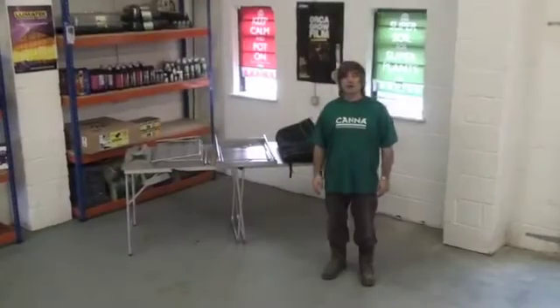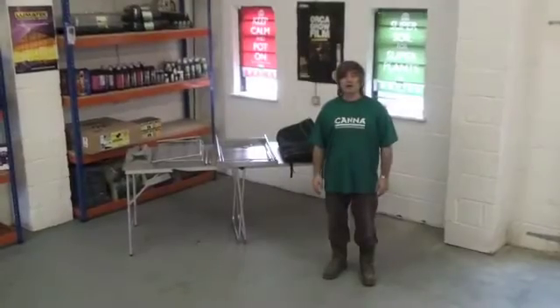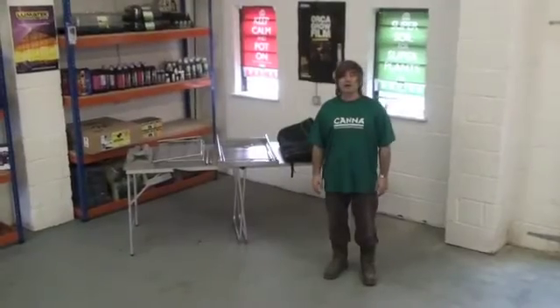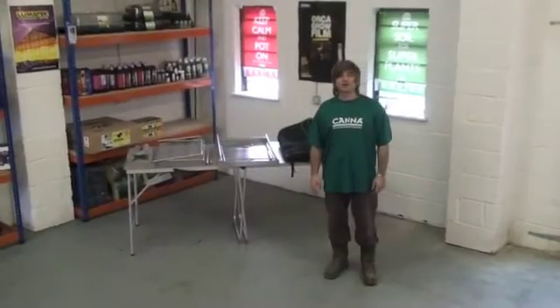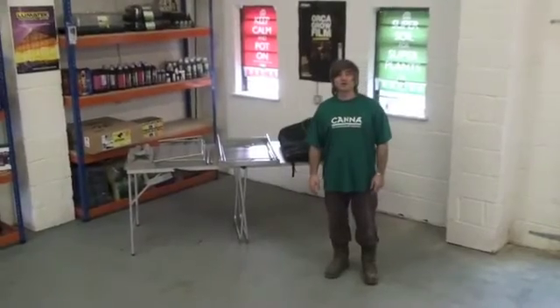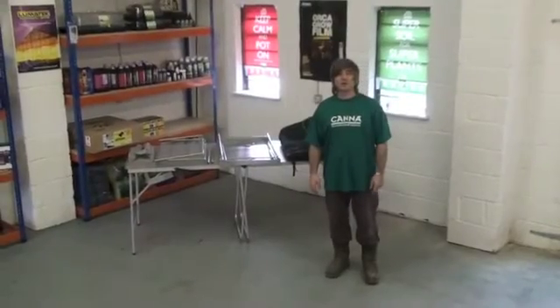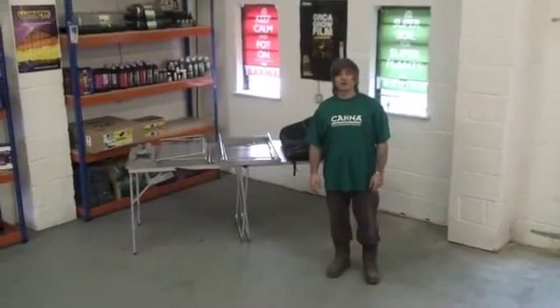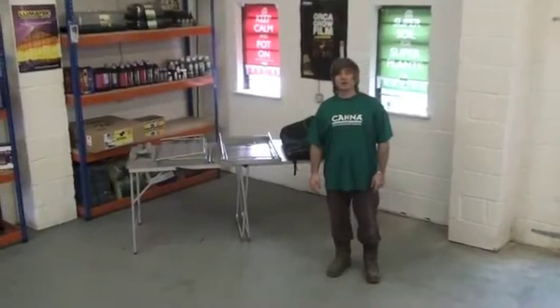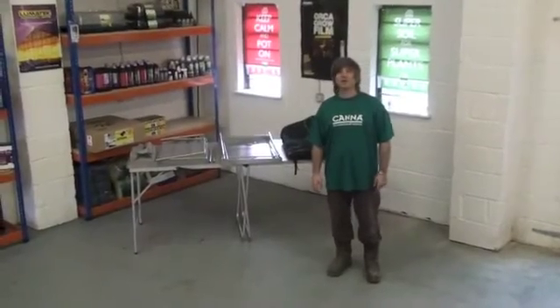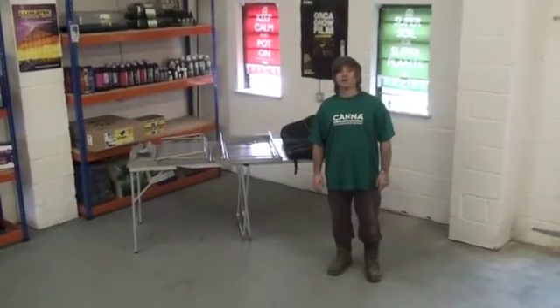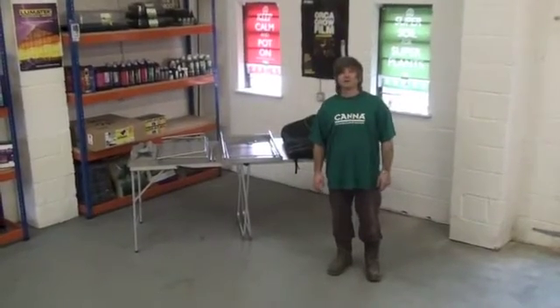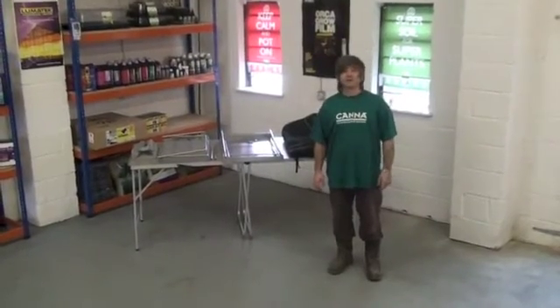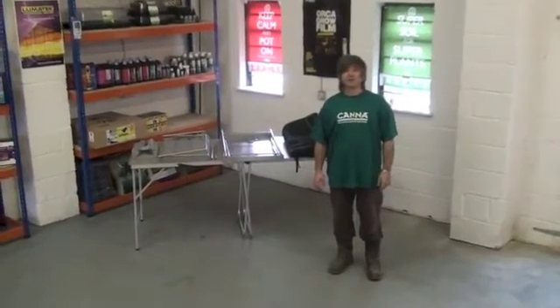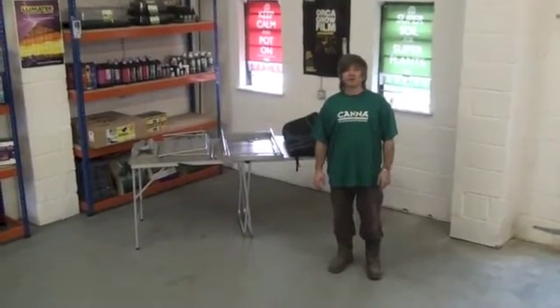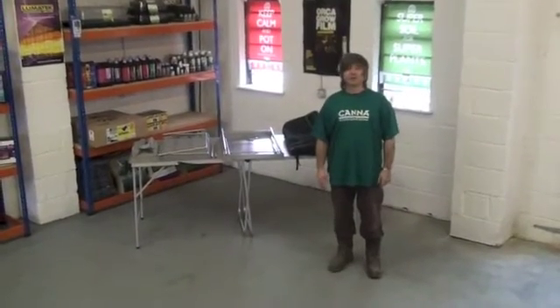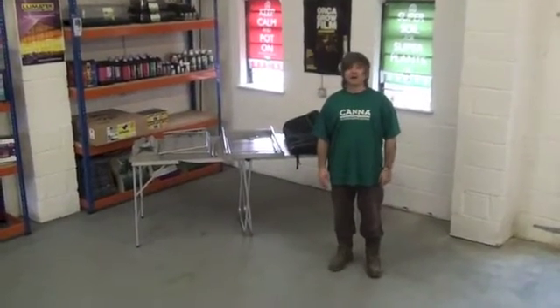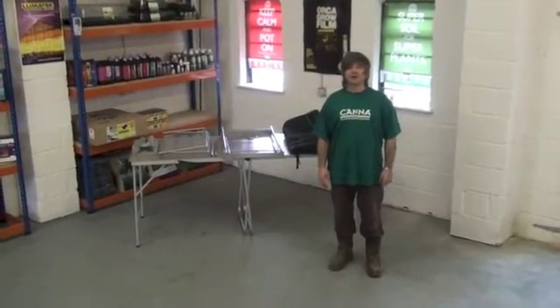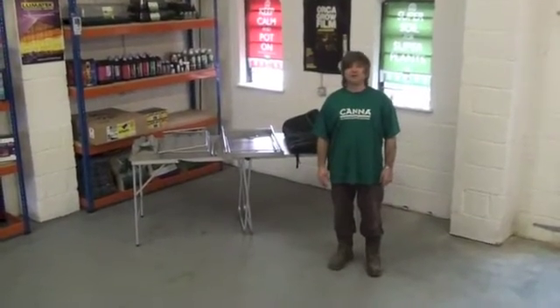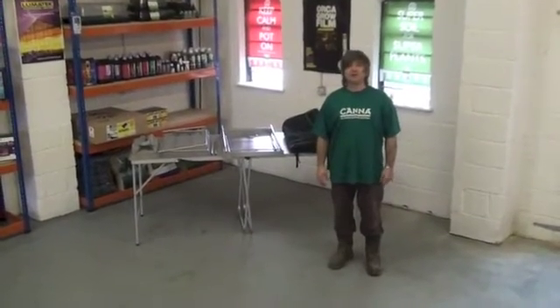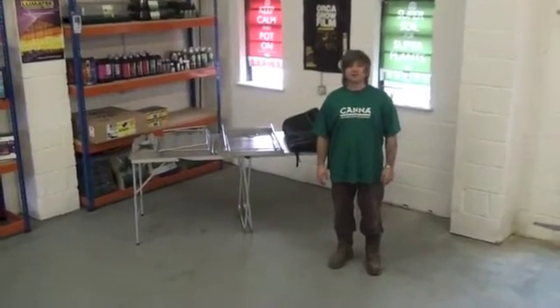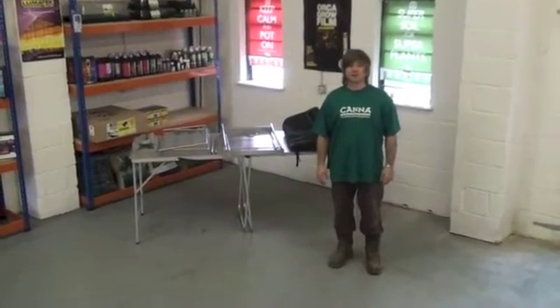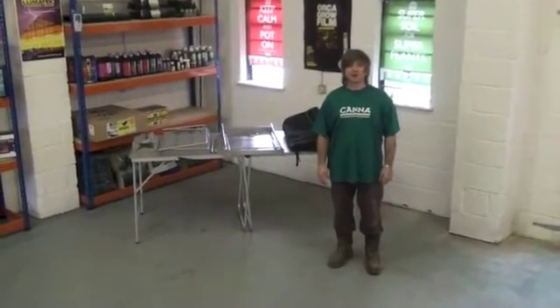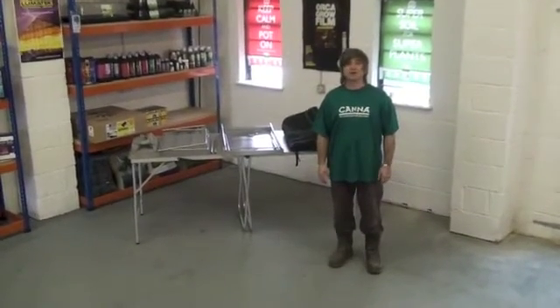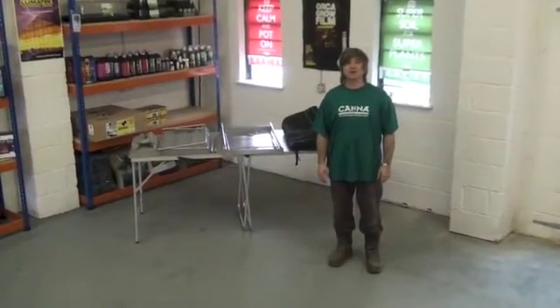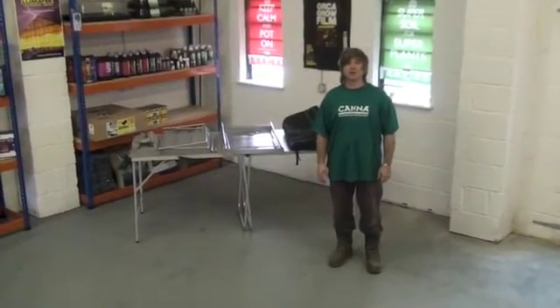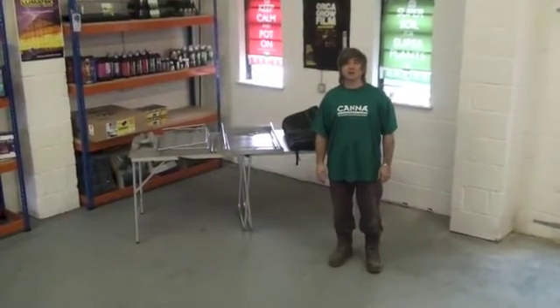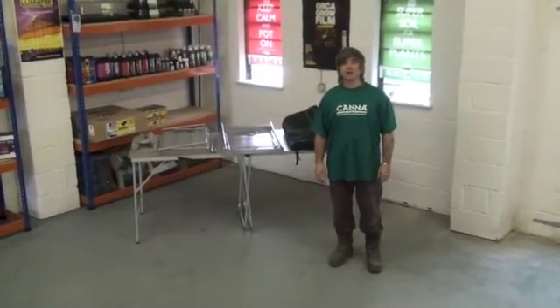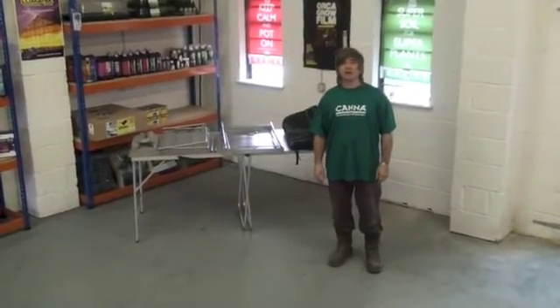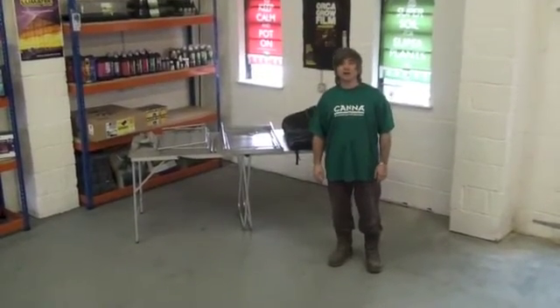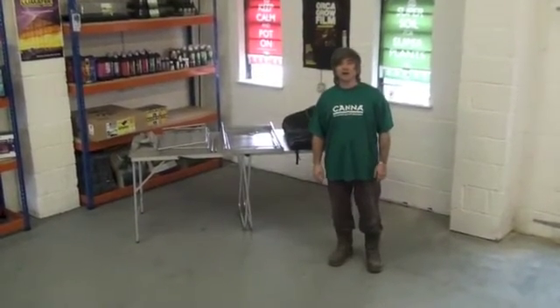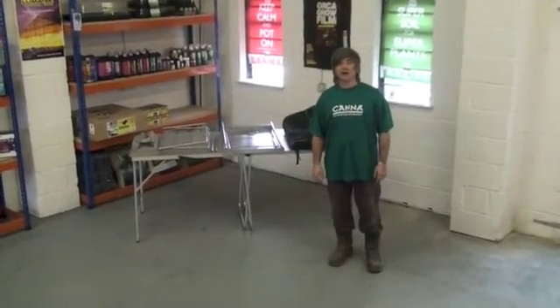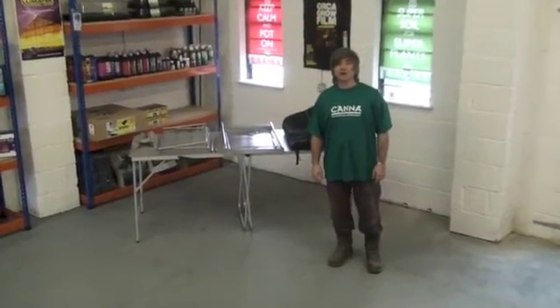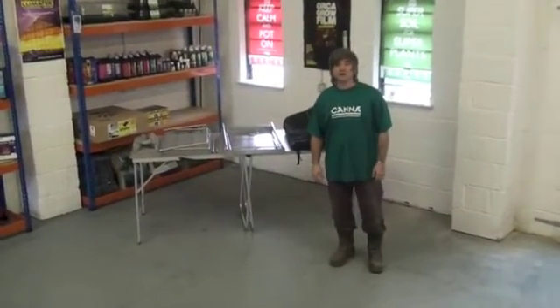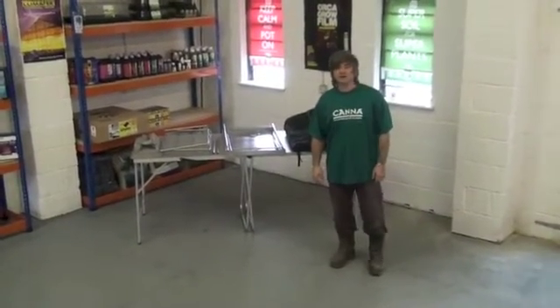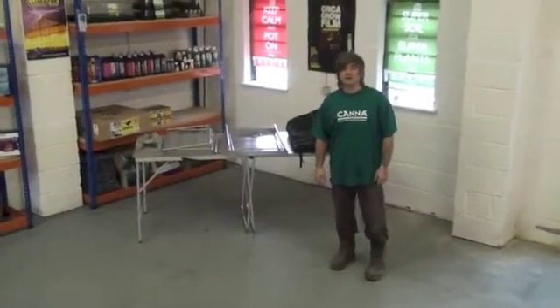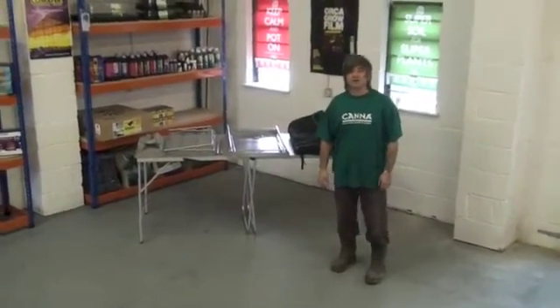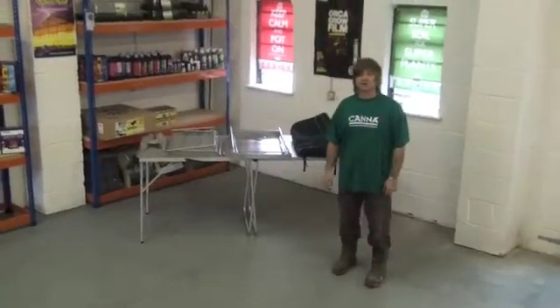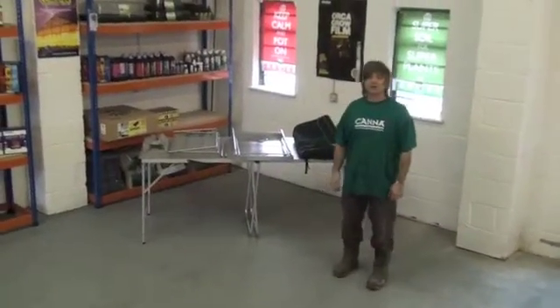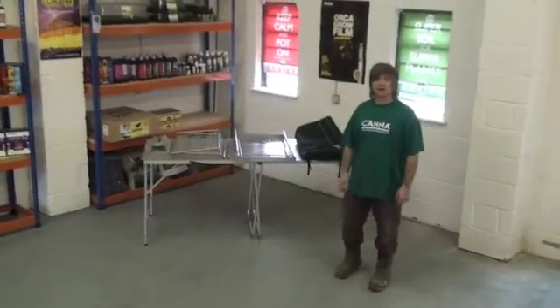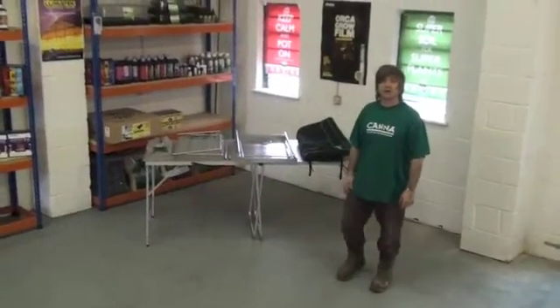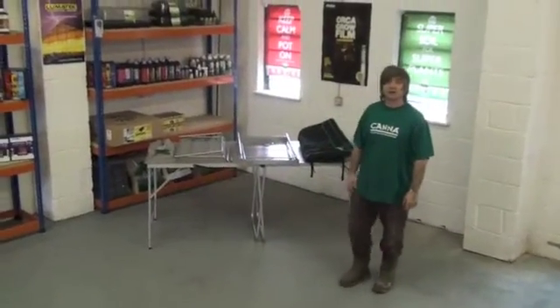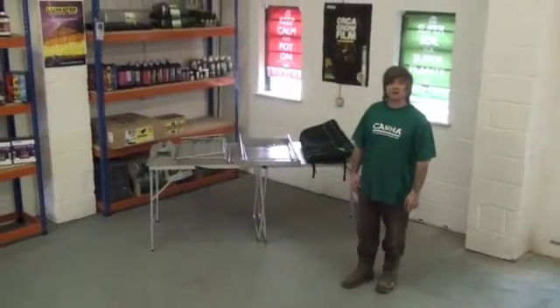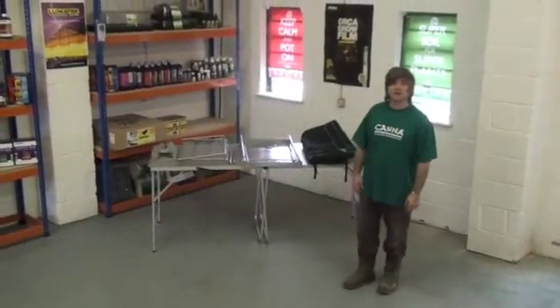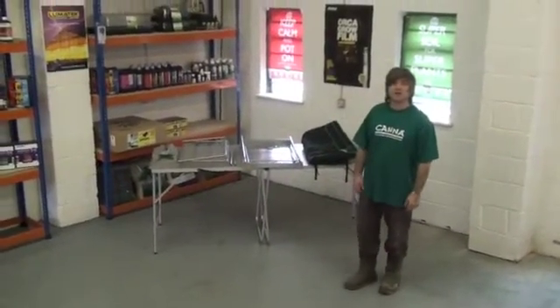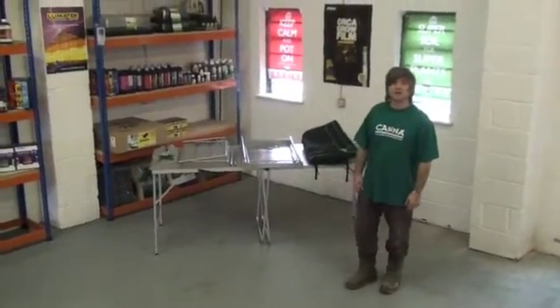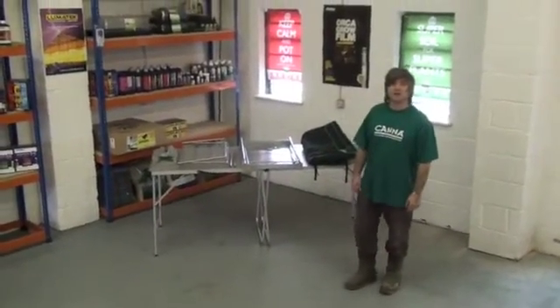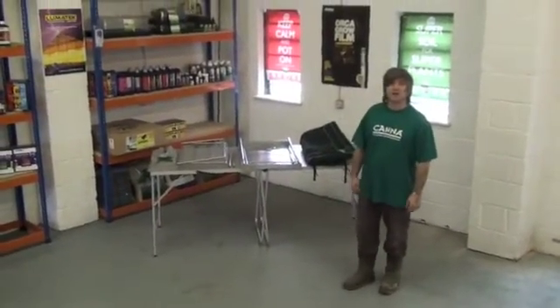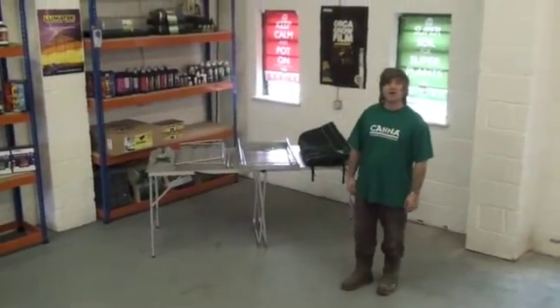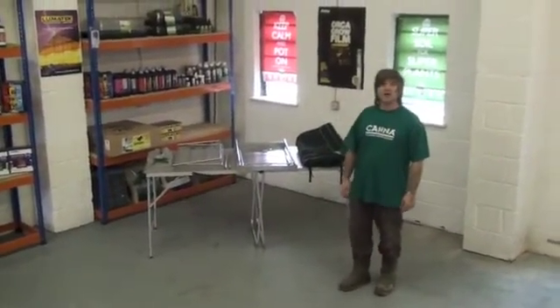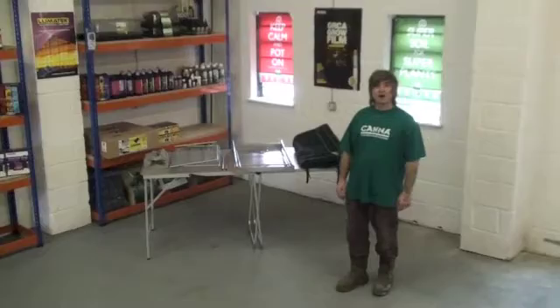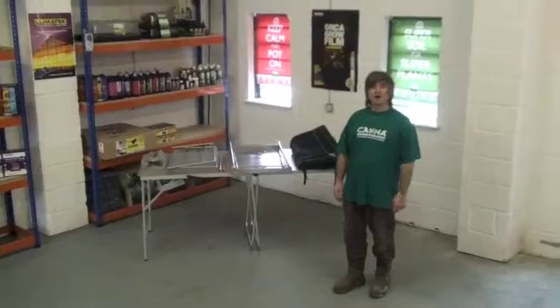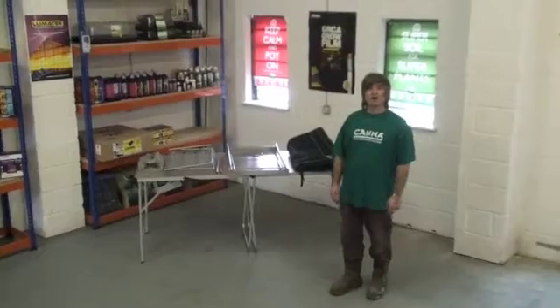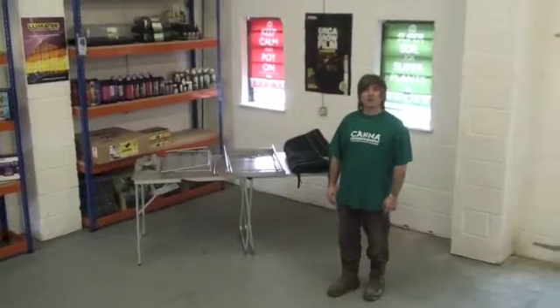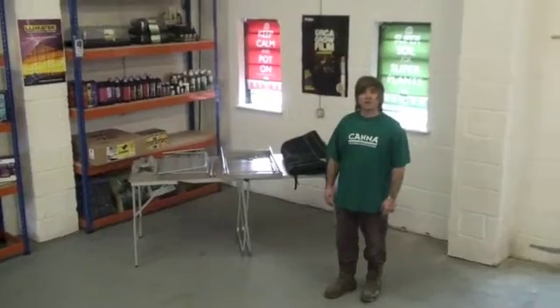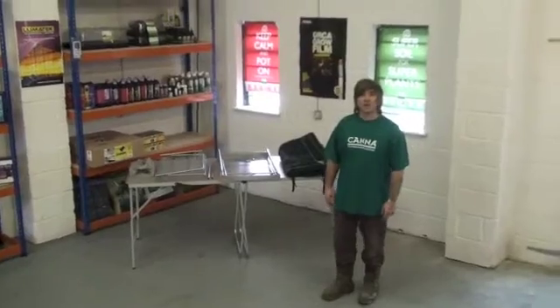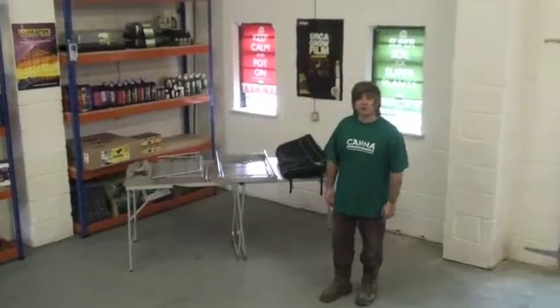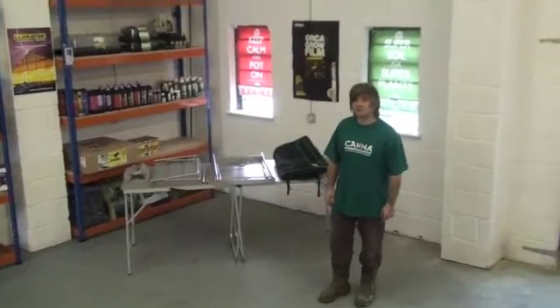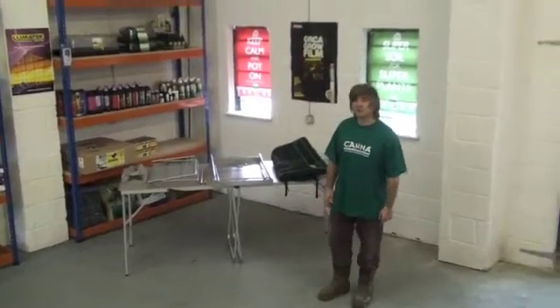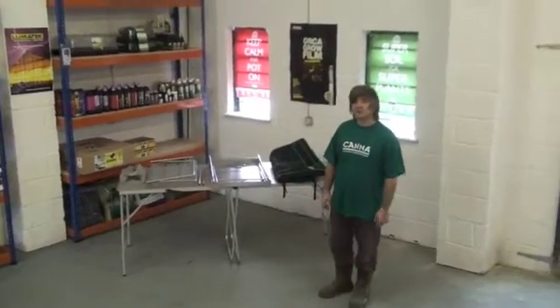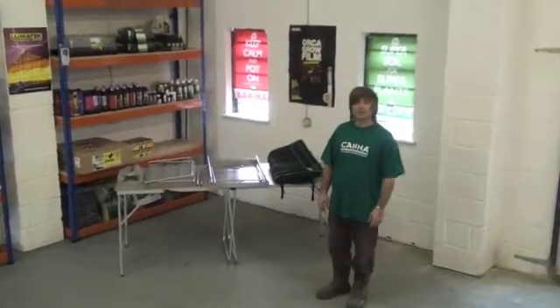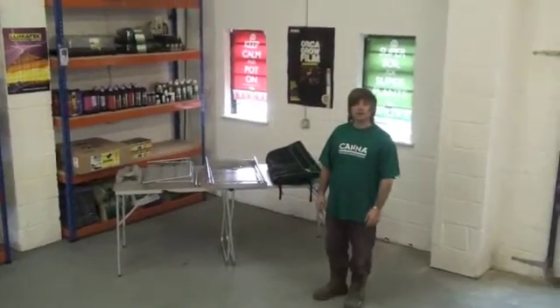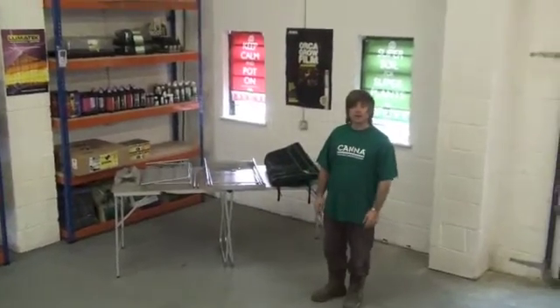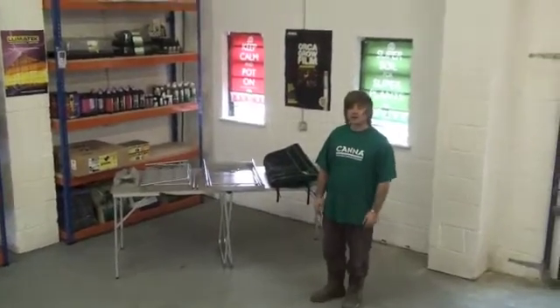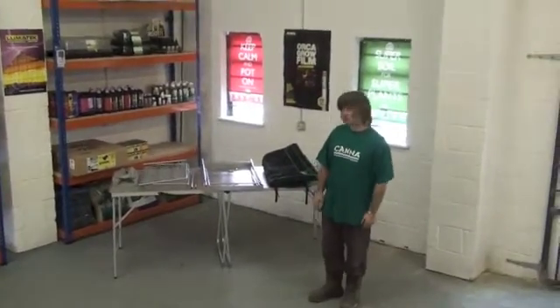Hi there, this is Rob from Bill & Ben's Hydro World in Chippenham in the UK, and today I'm going to show you how to put together a clone box grow tent.